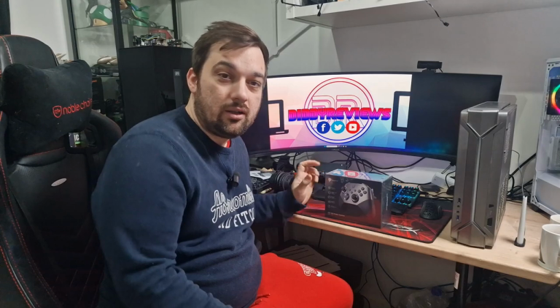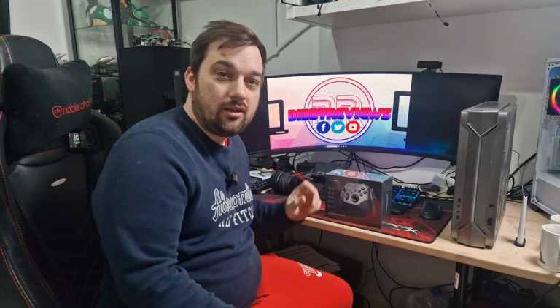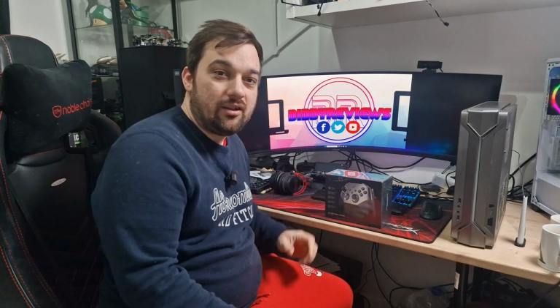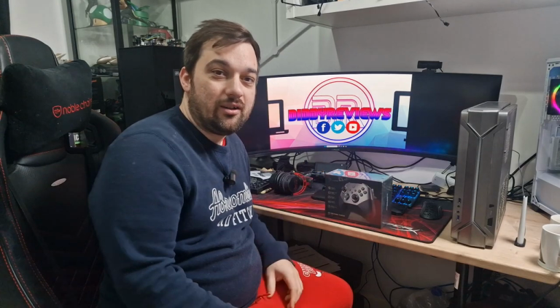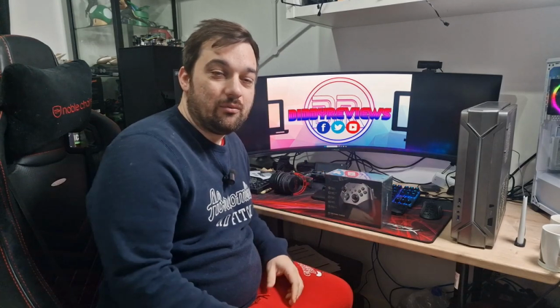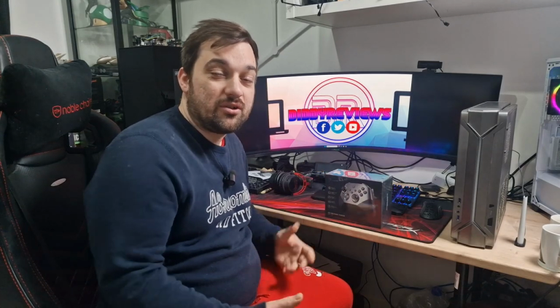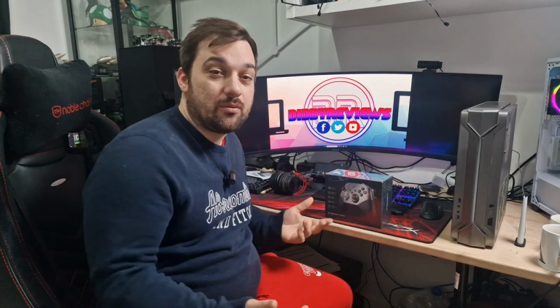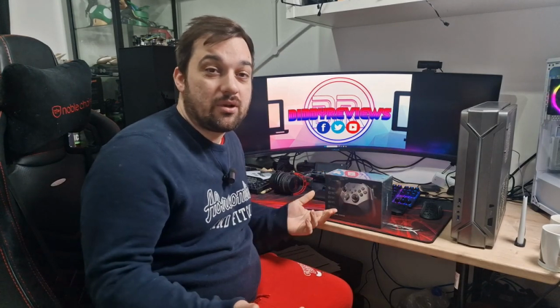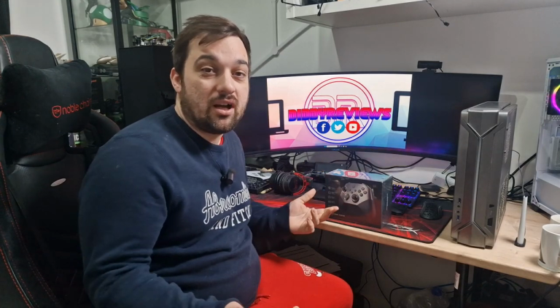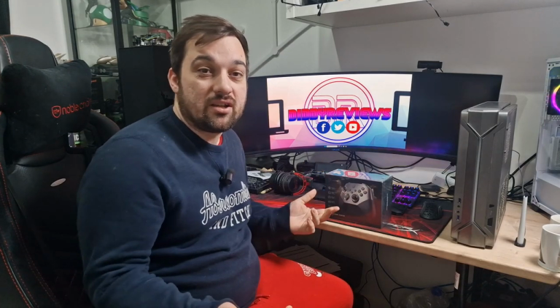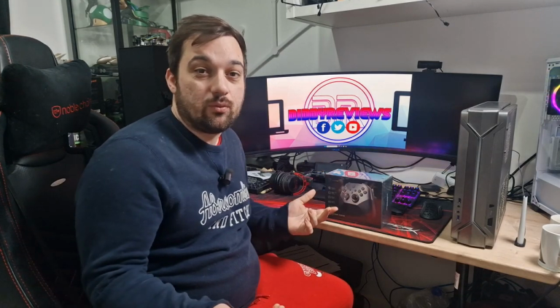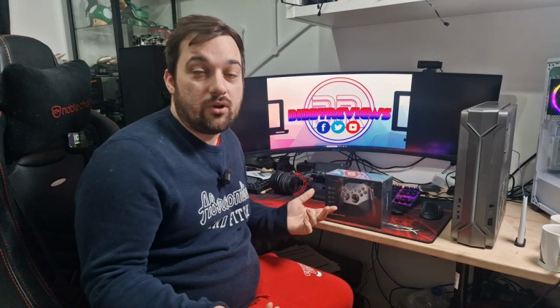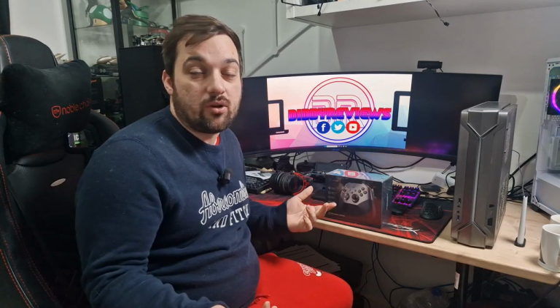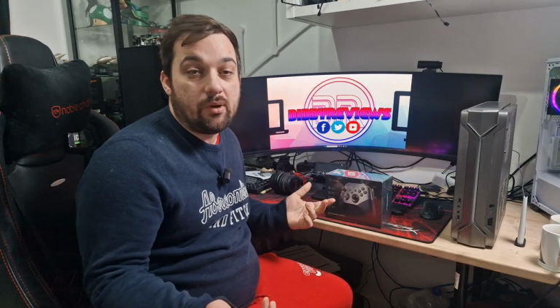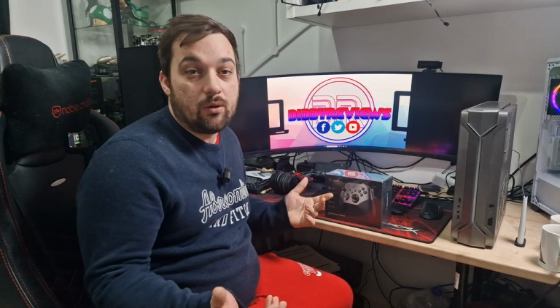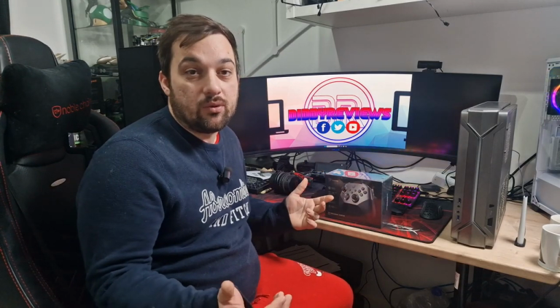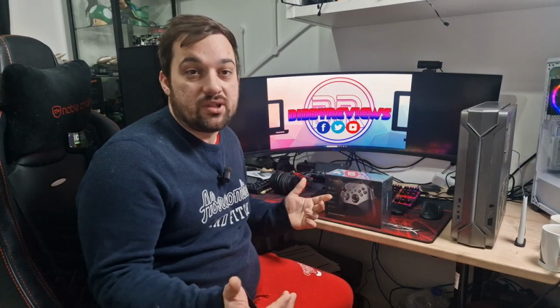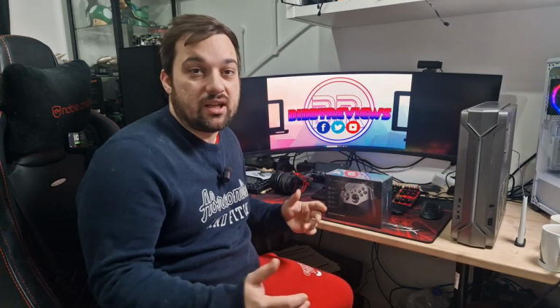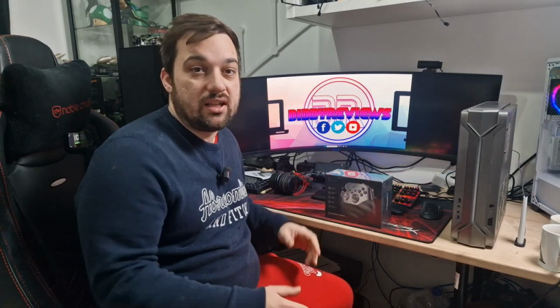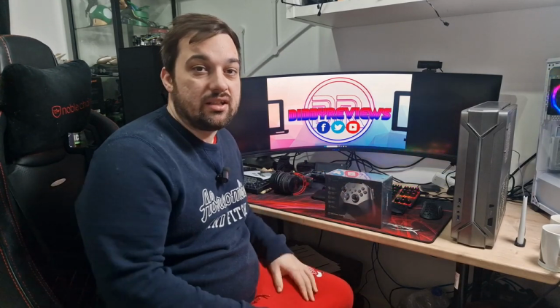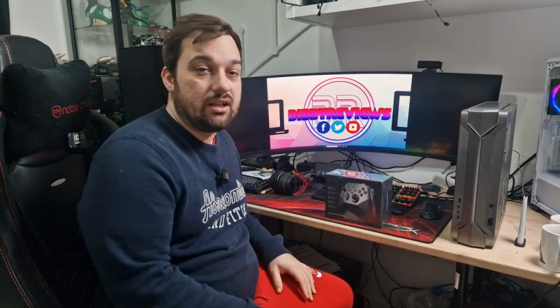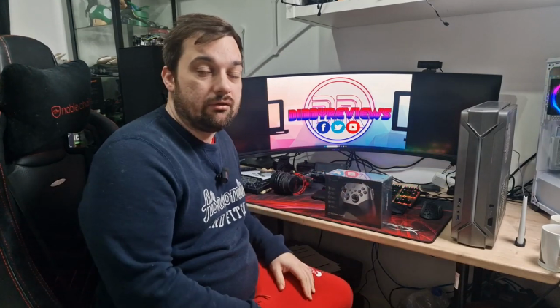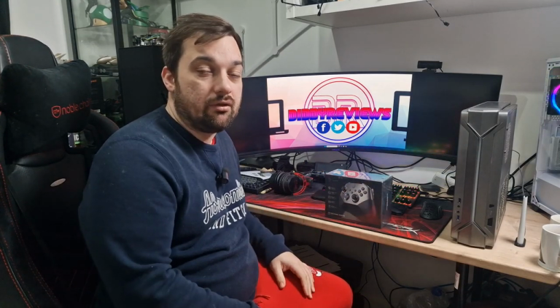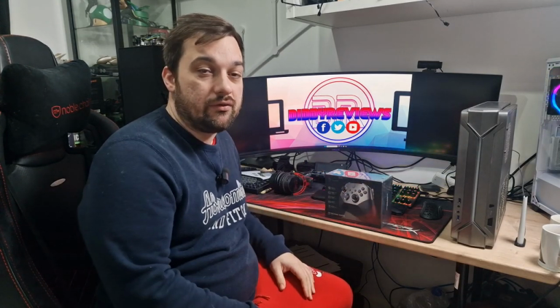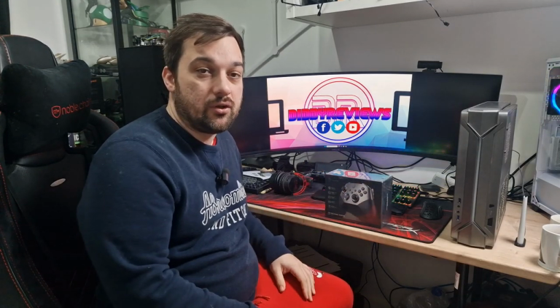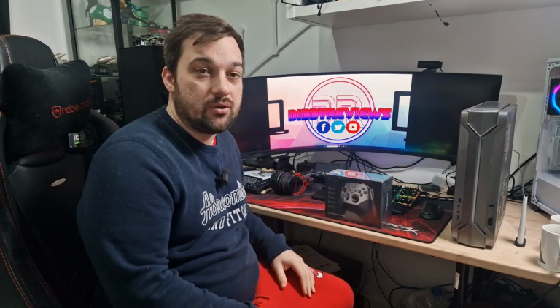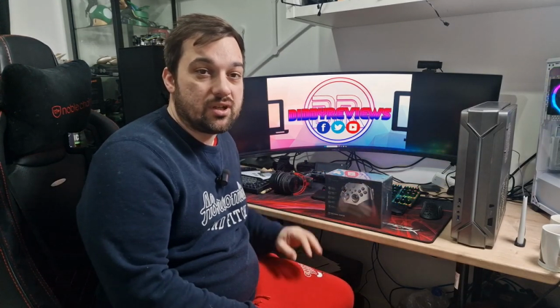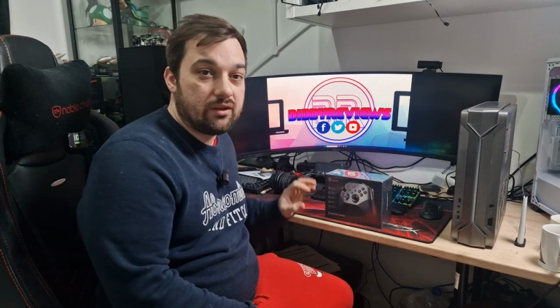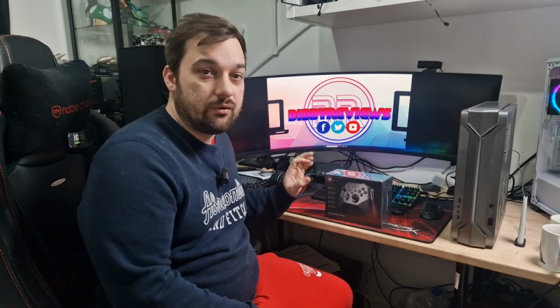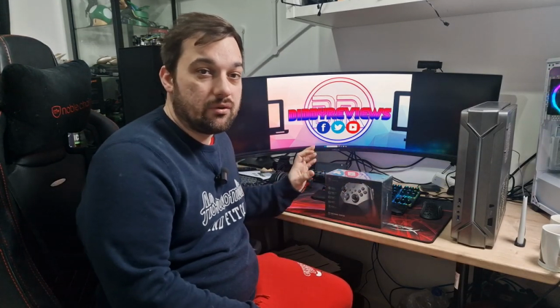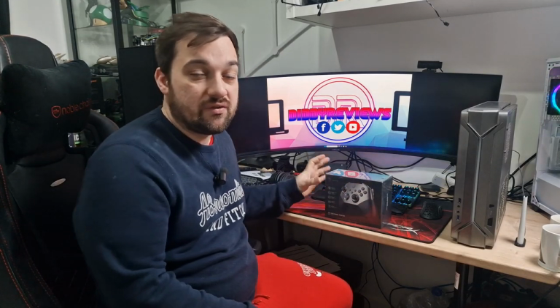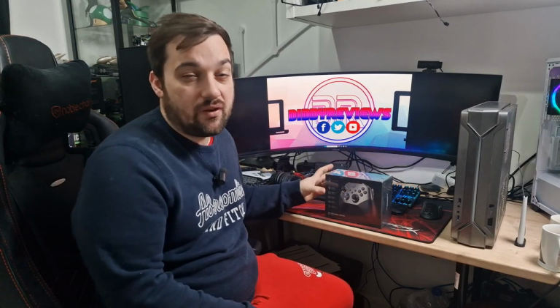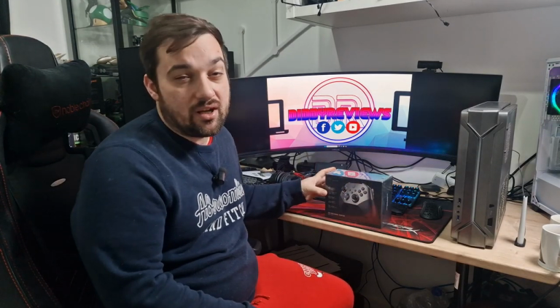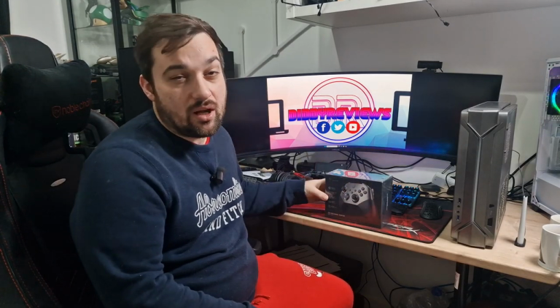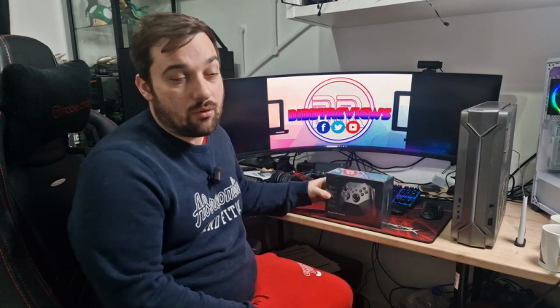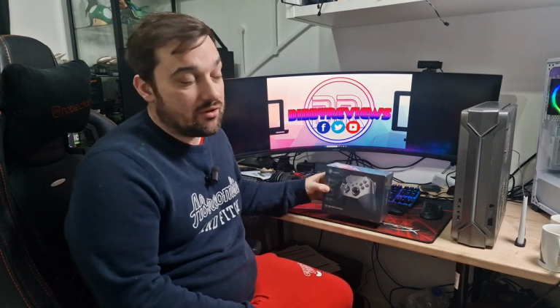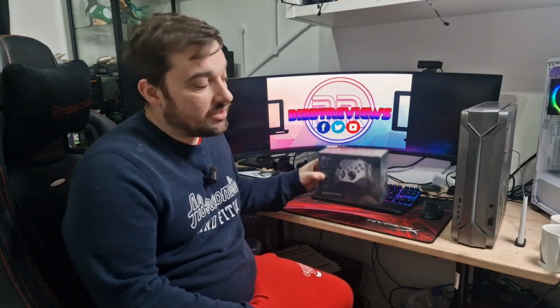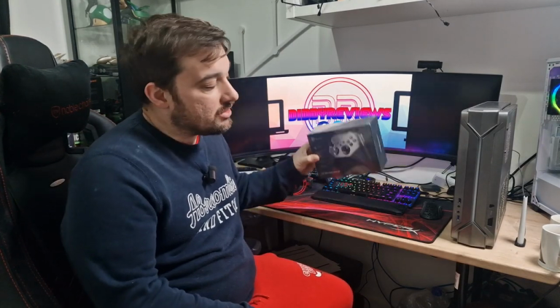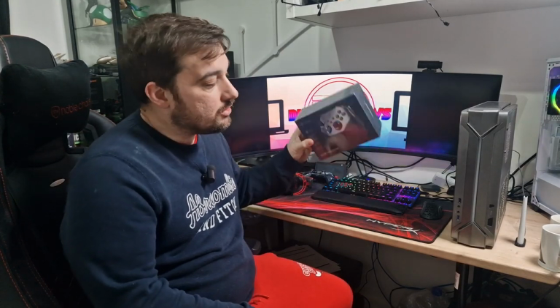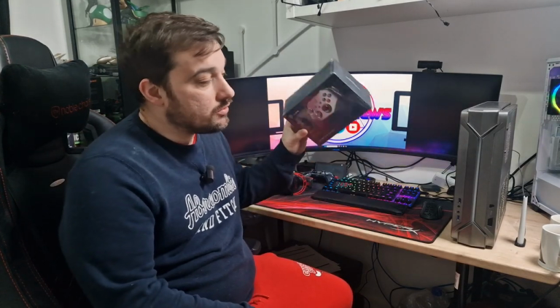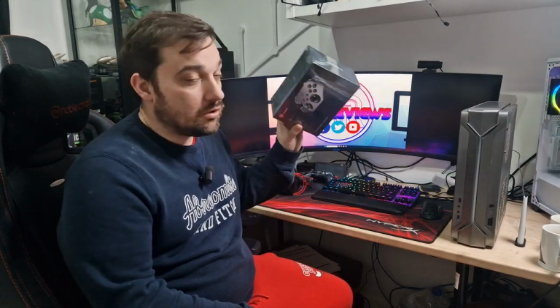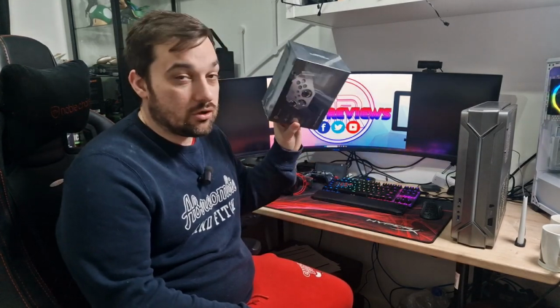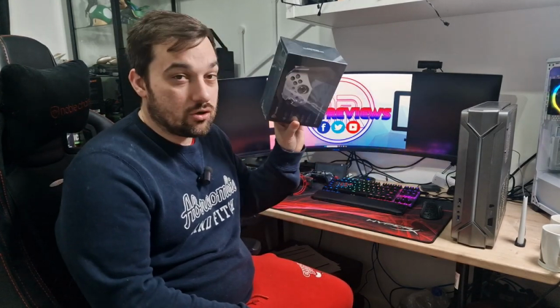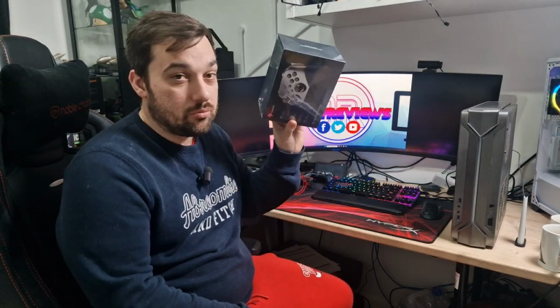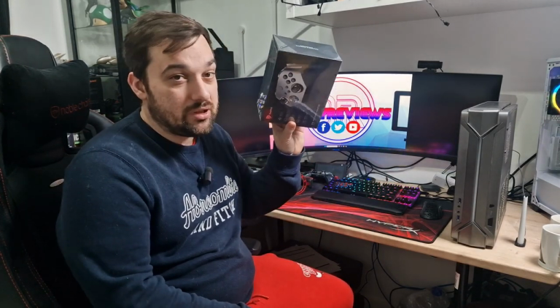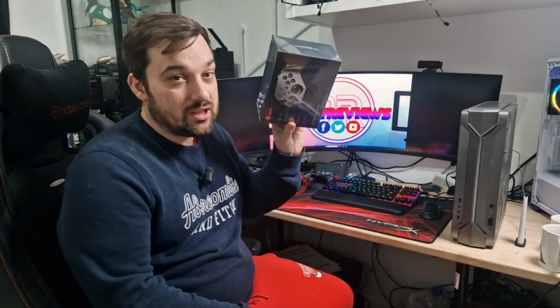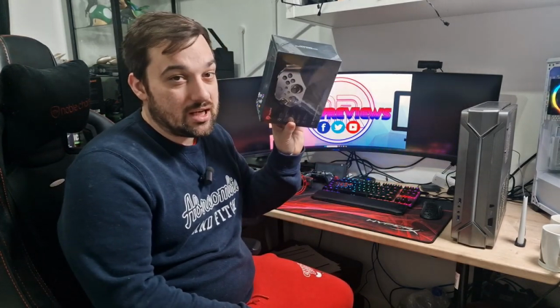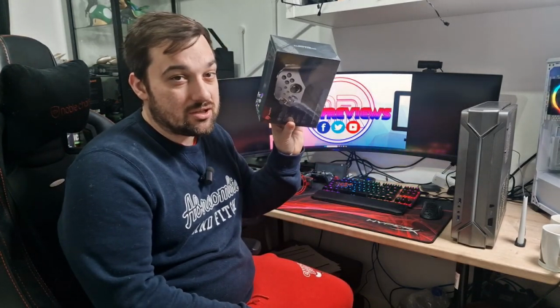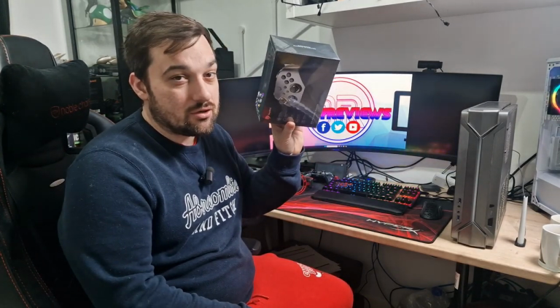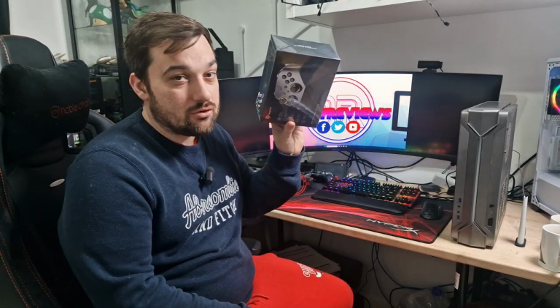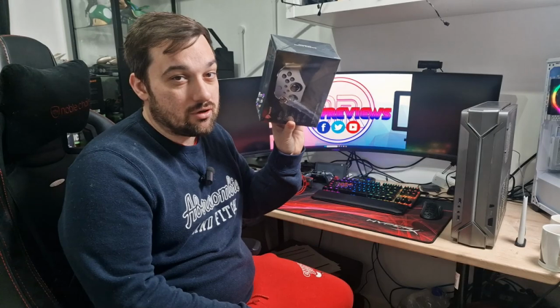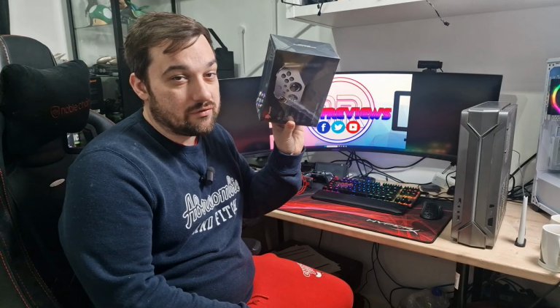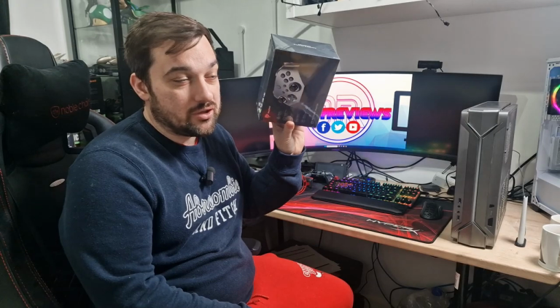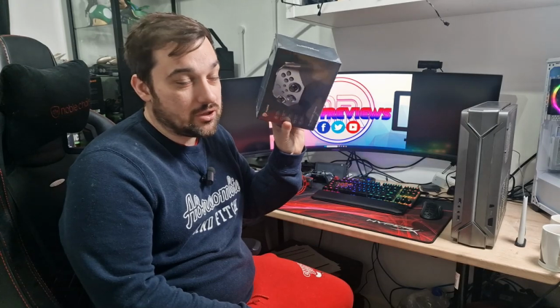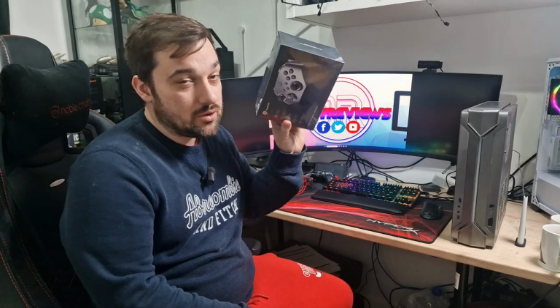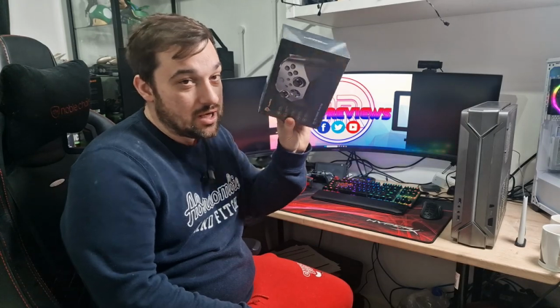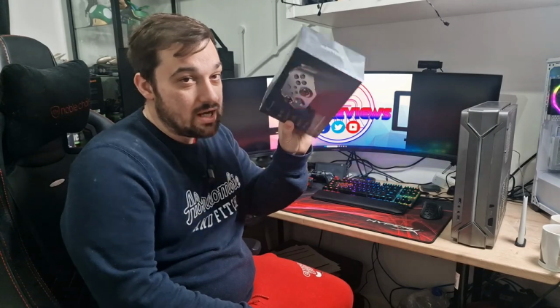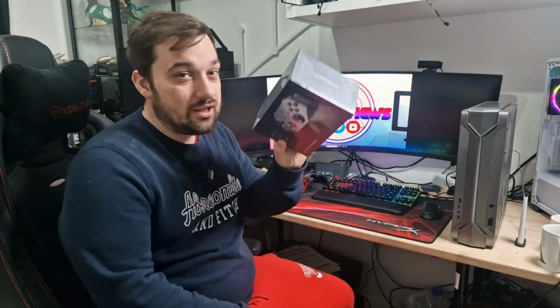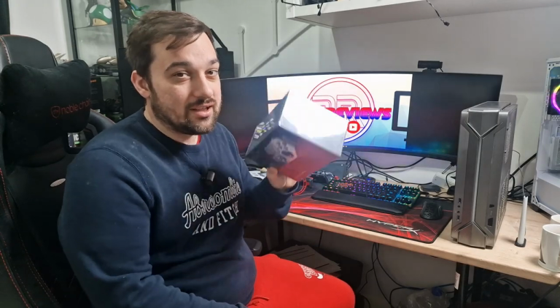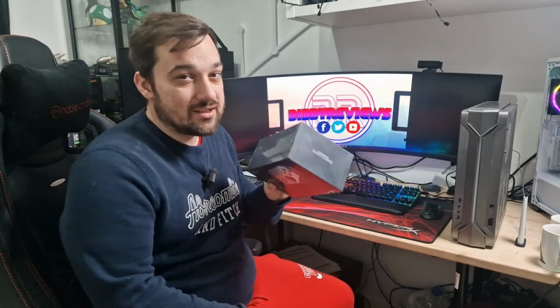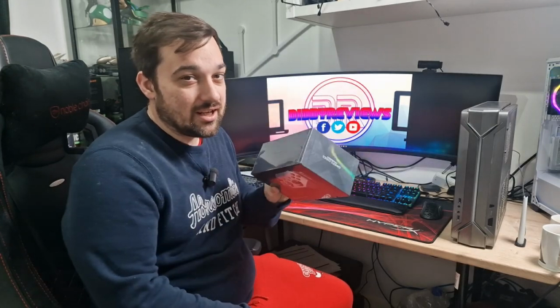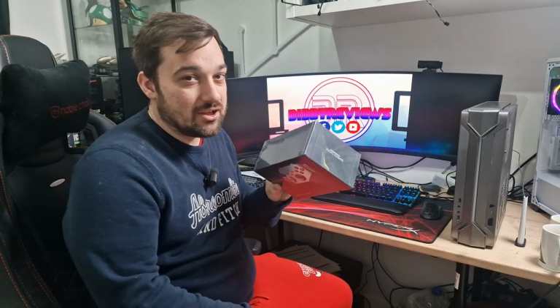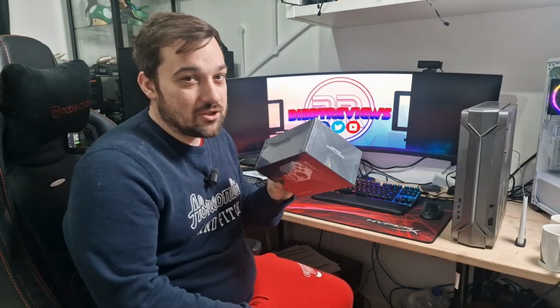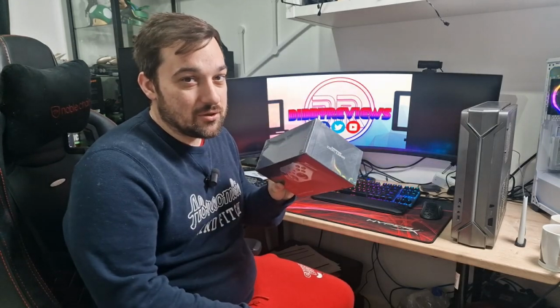What's up guys and welcome back once again to Dilla Reviews. If you want to find out why this controller could be the next controller for you, then stay tuned.